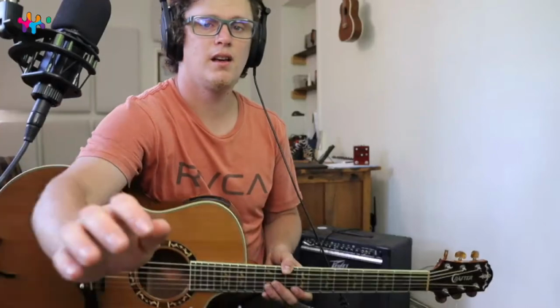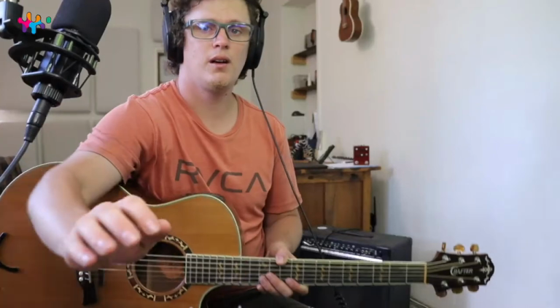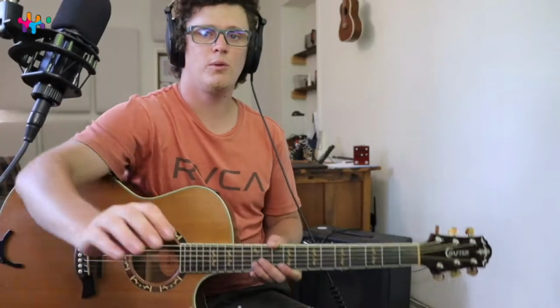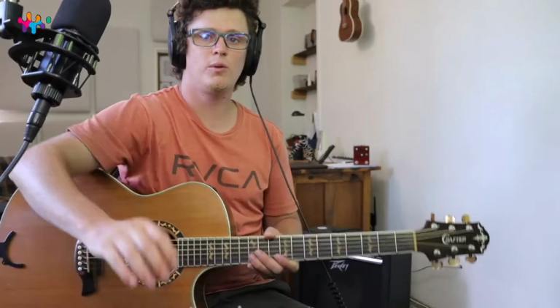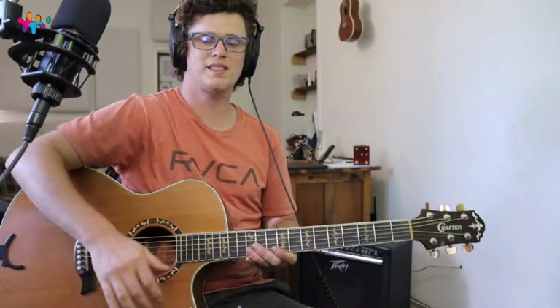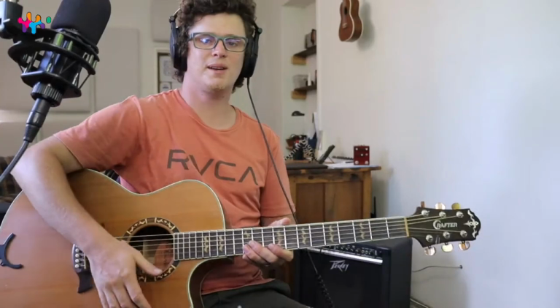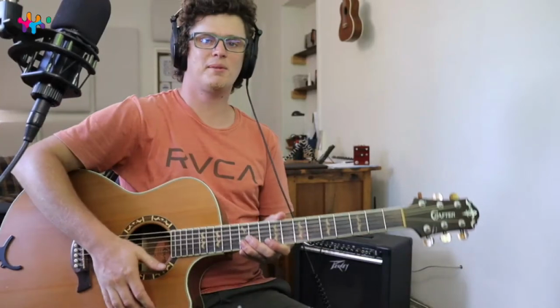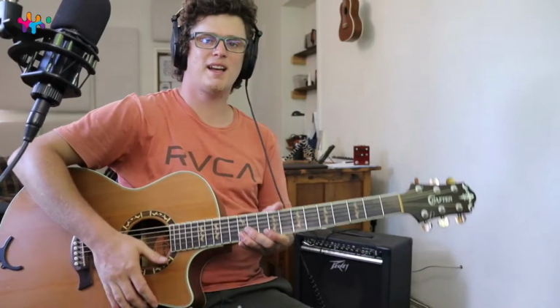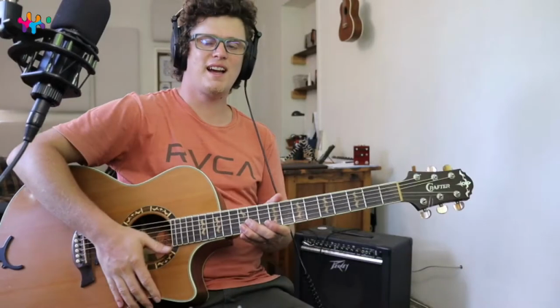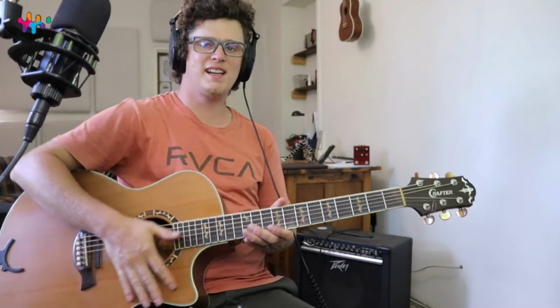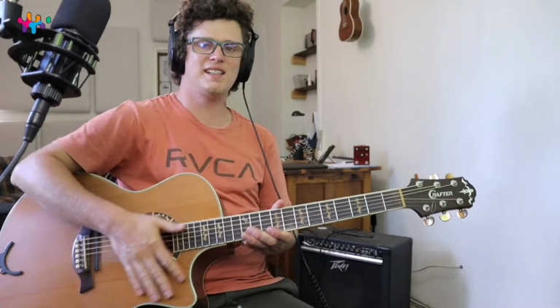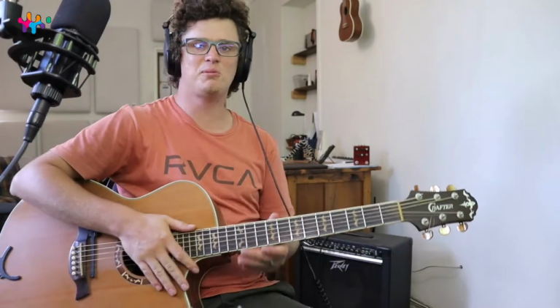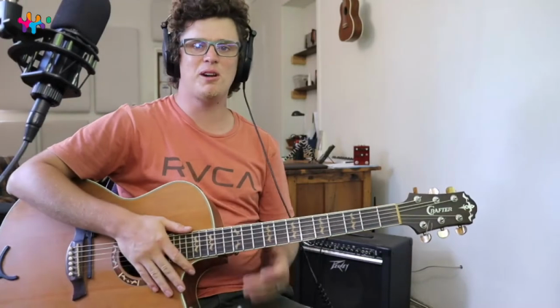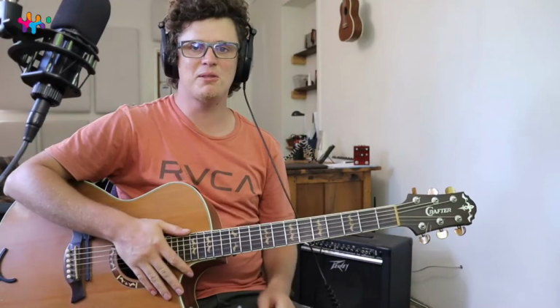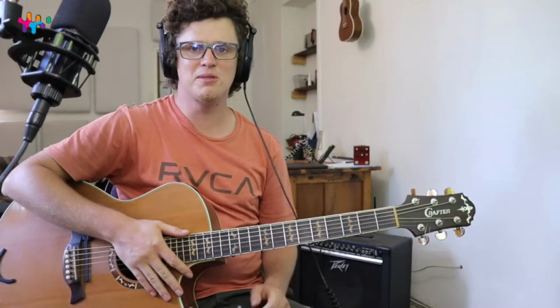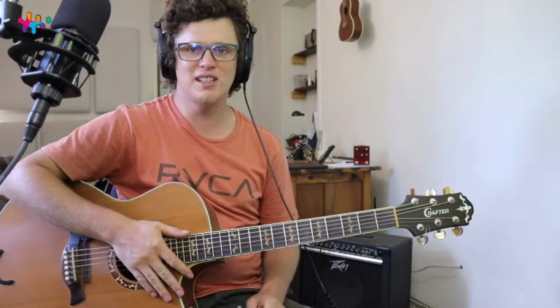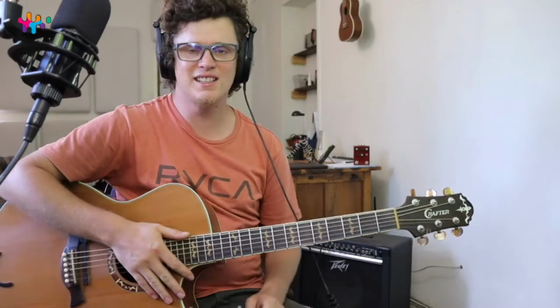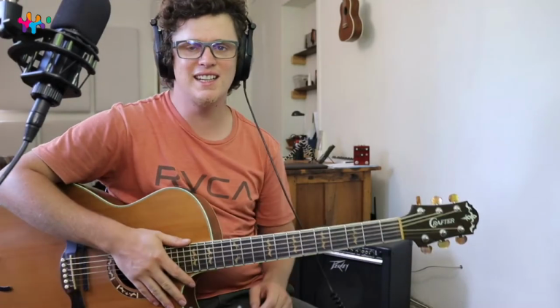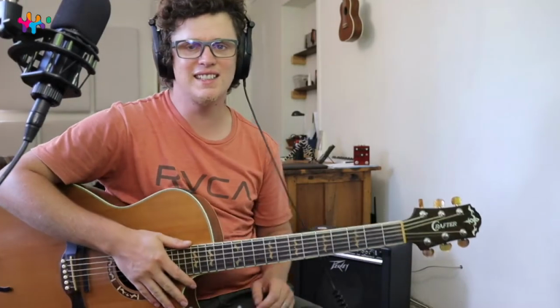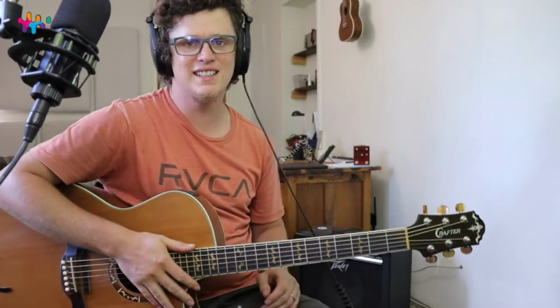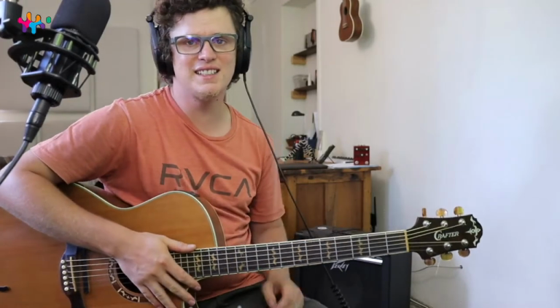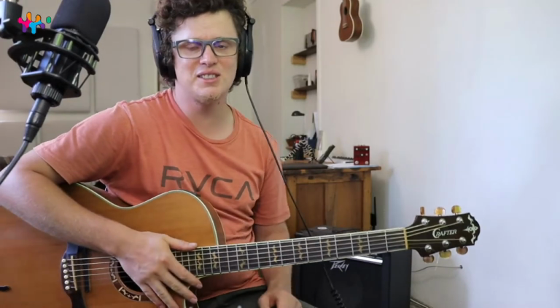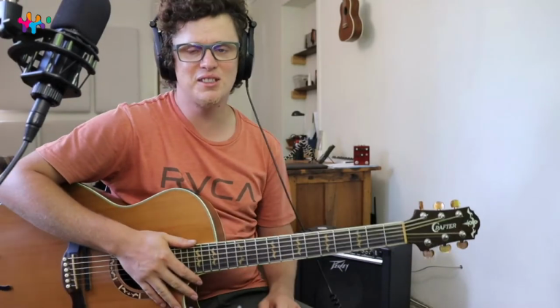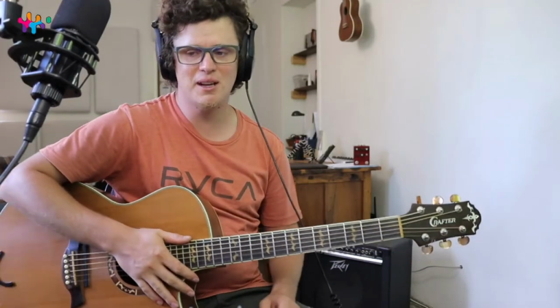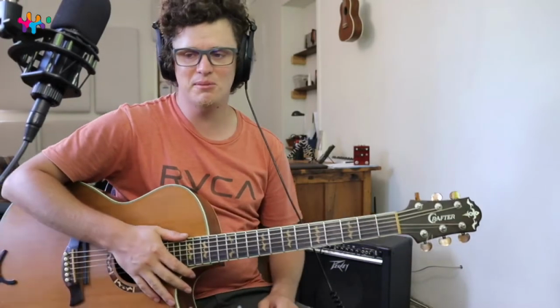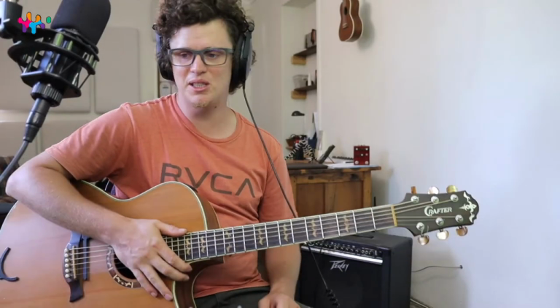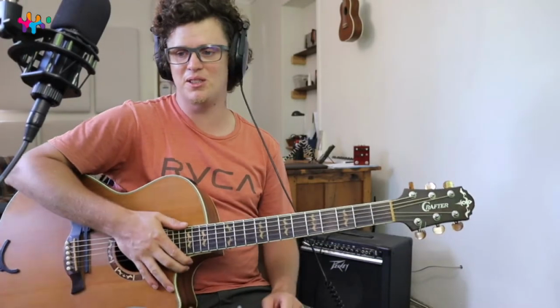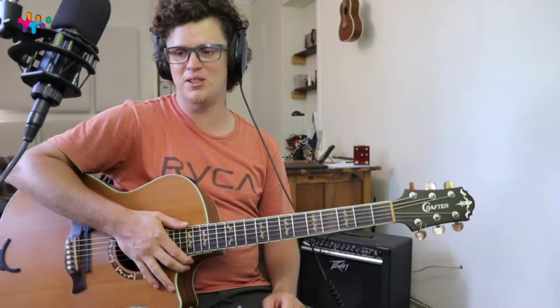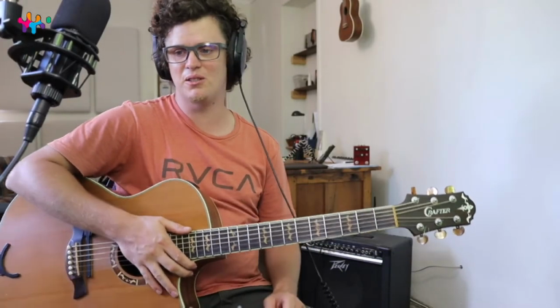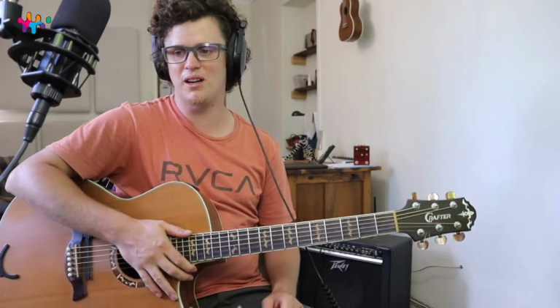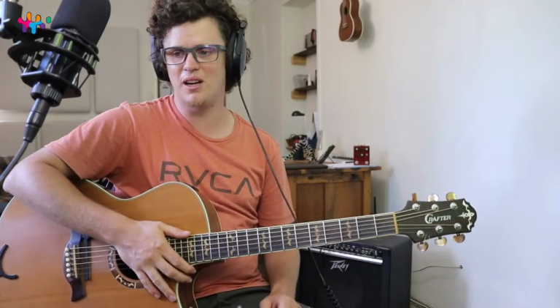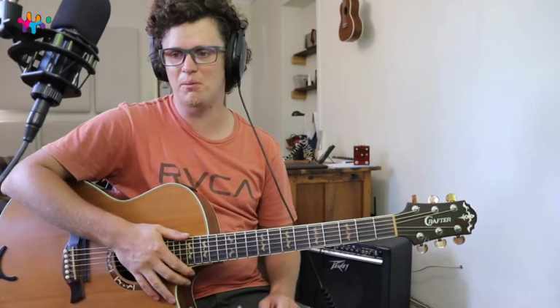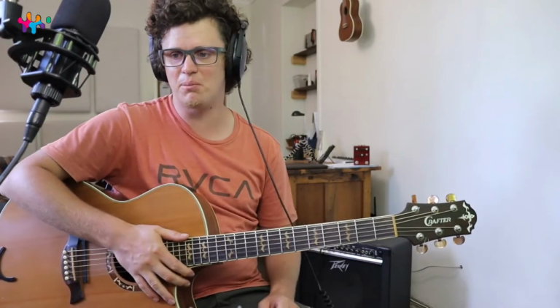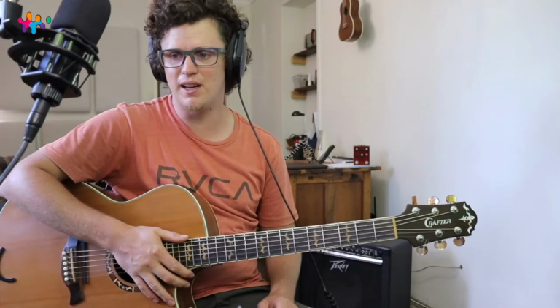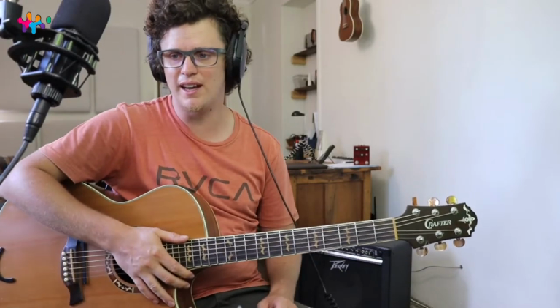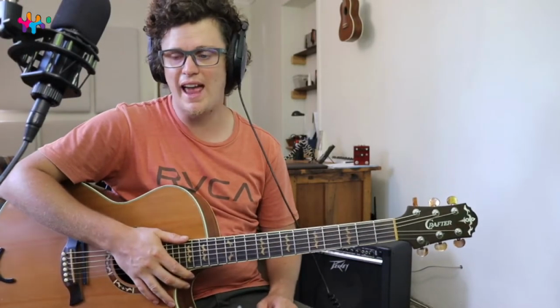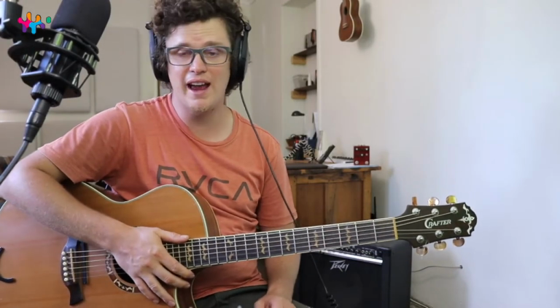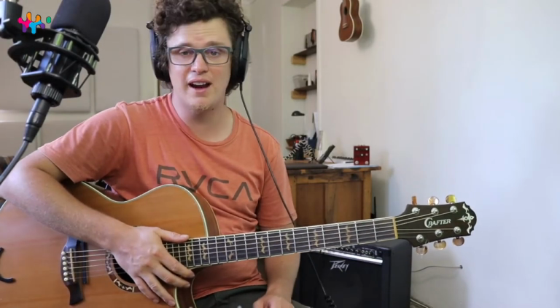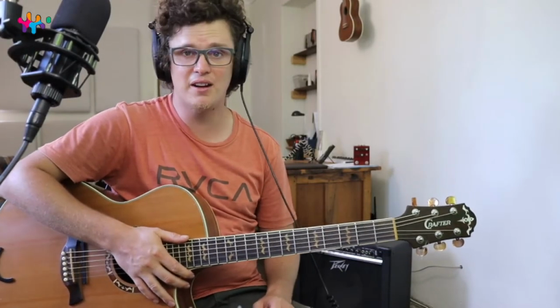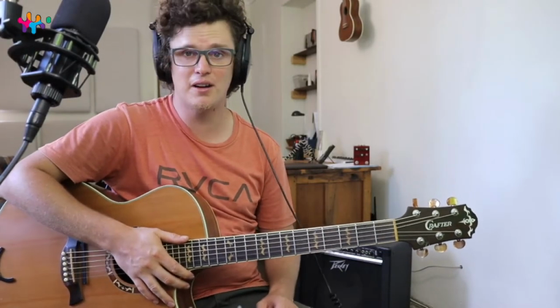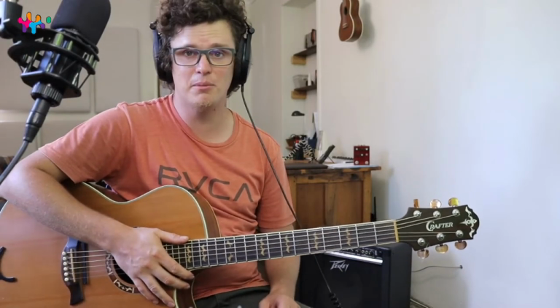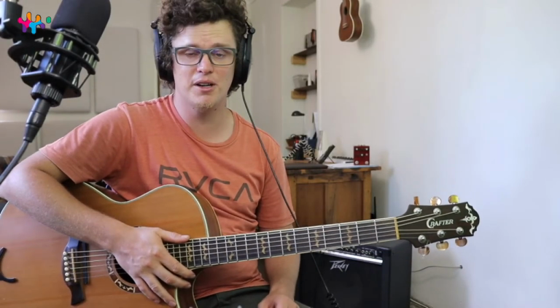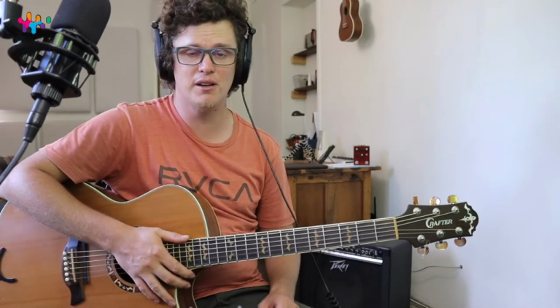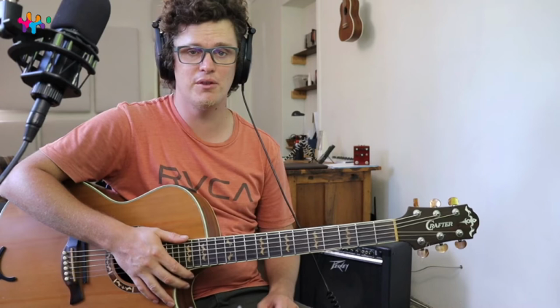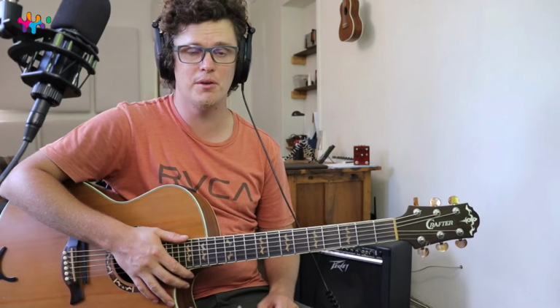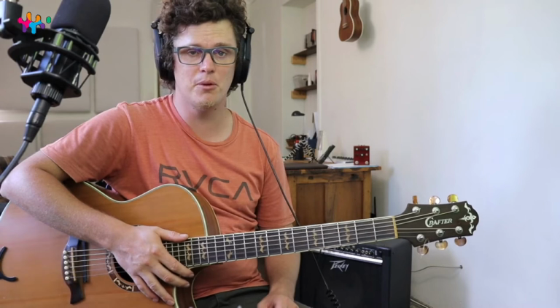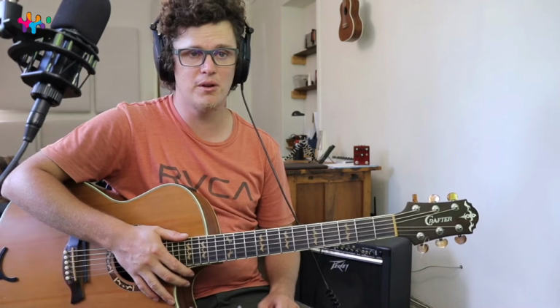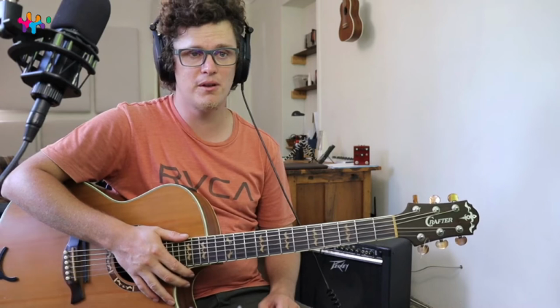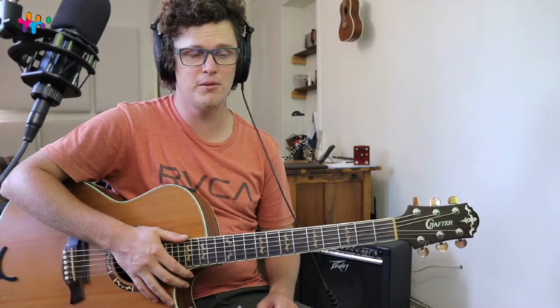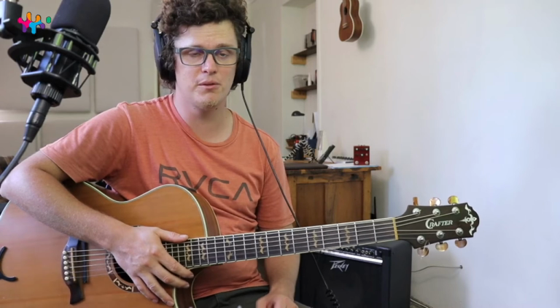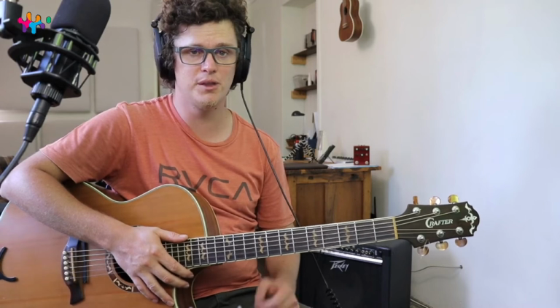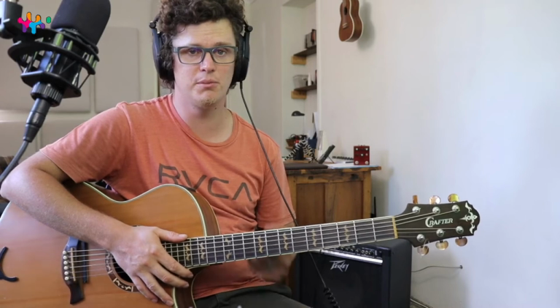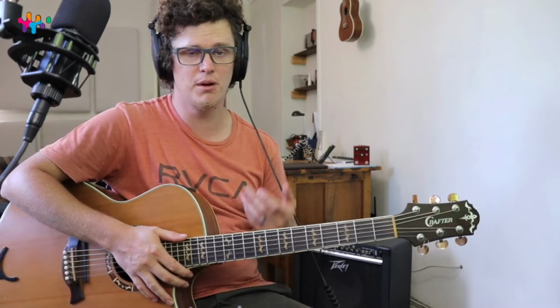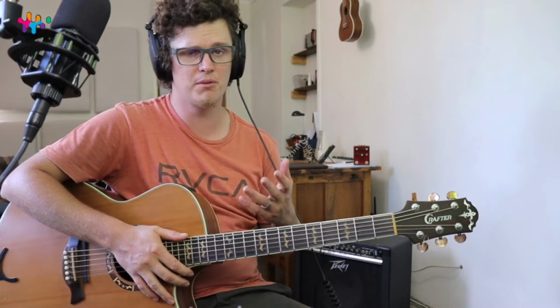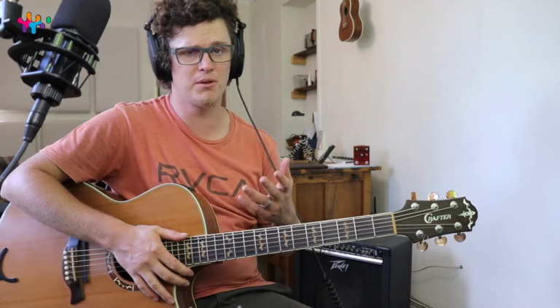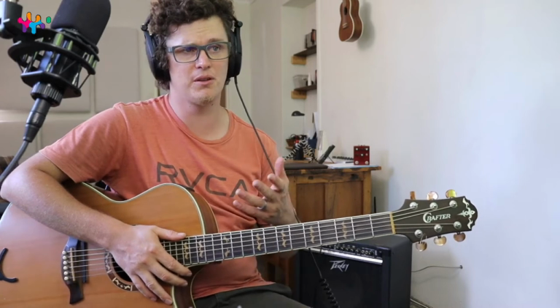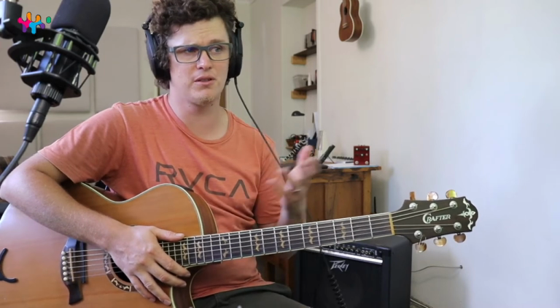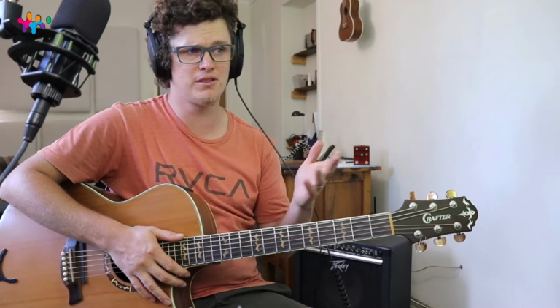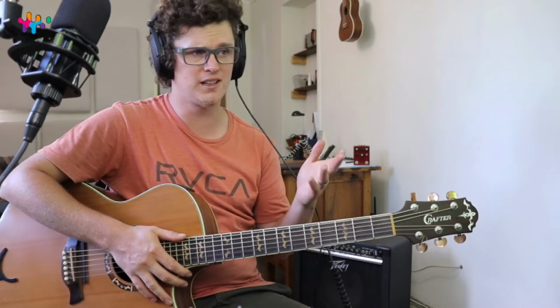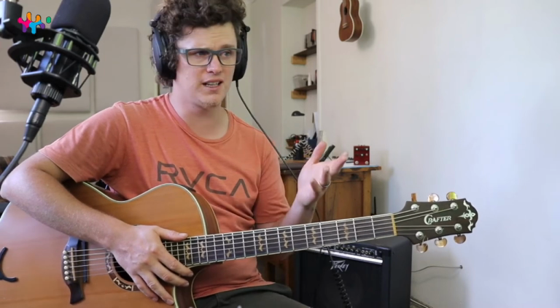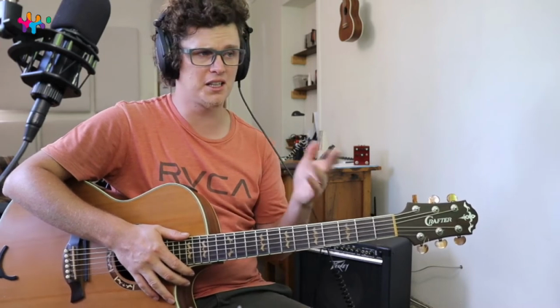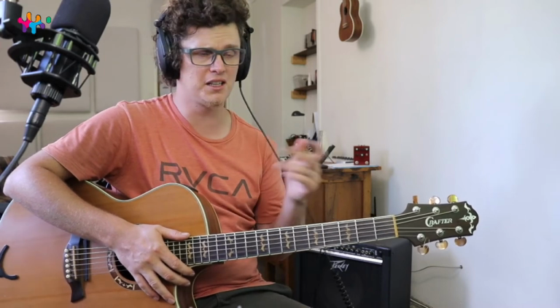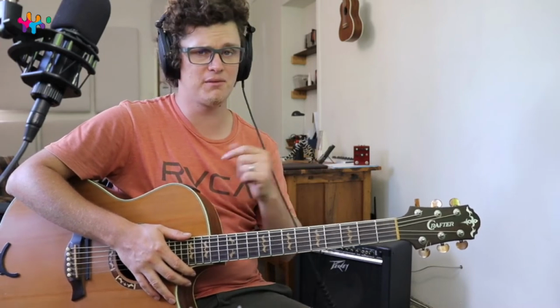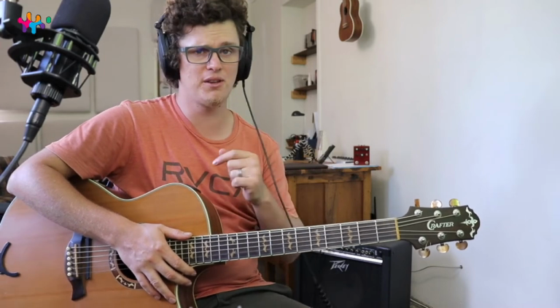What's up guys, welcome to this lesson. Today I'm teaching you how to play Anchor by Novo Amor, which you probably know because you clicked on this video.